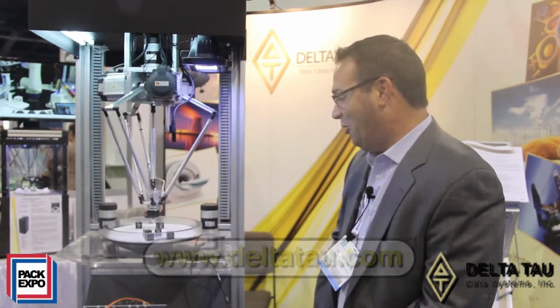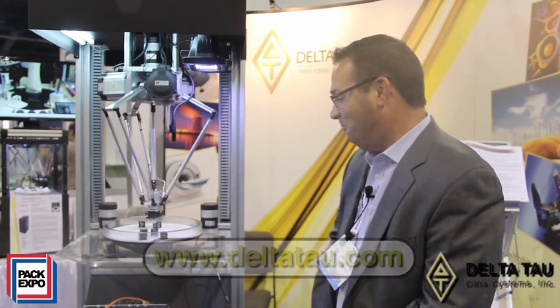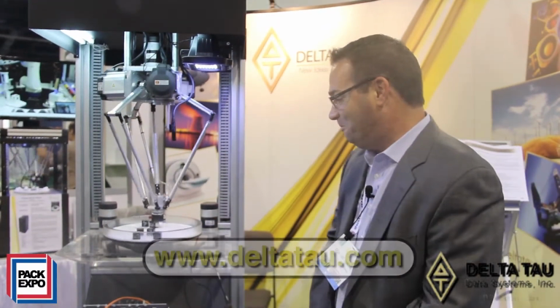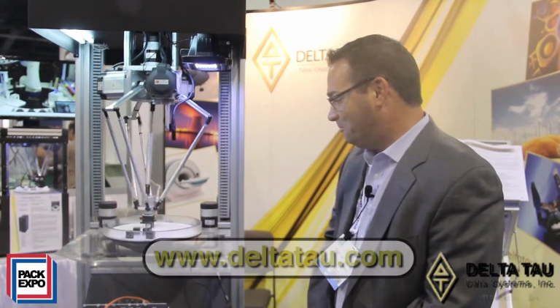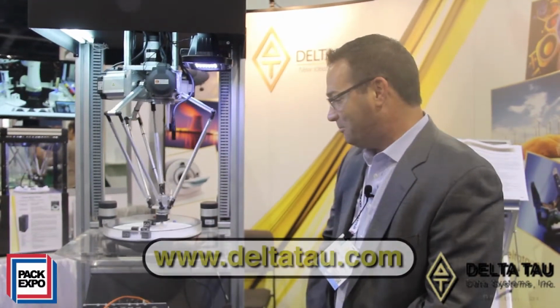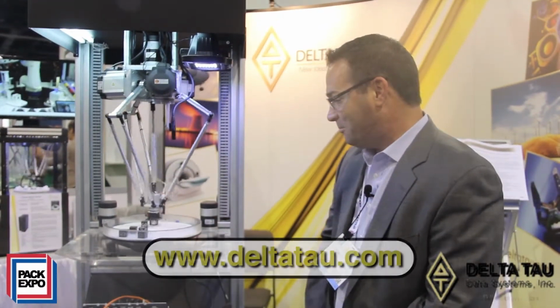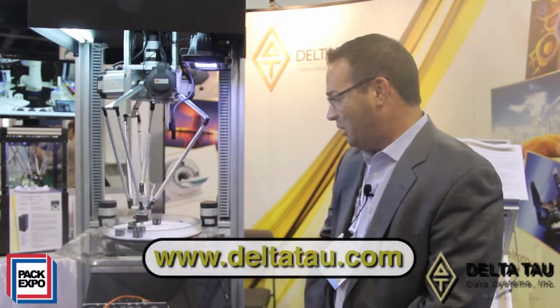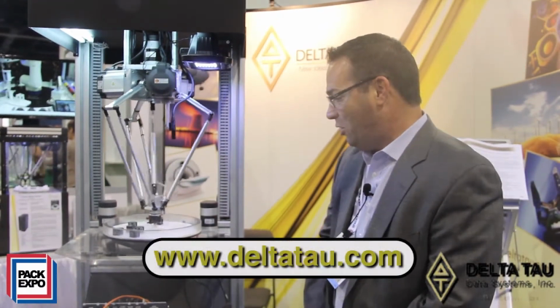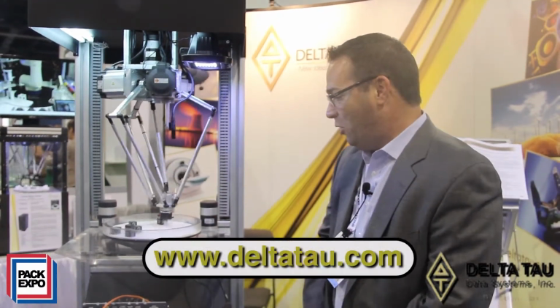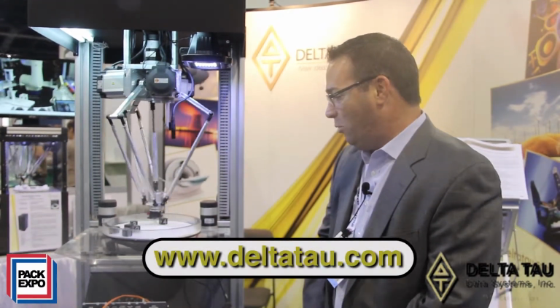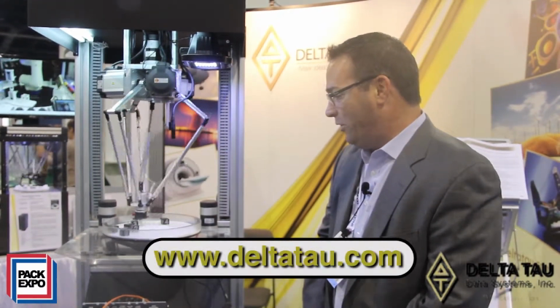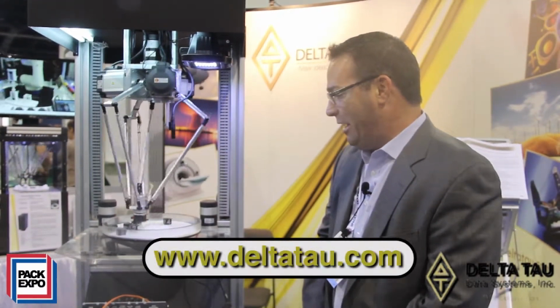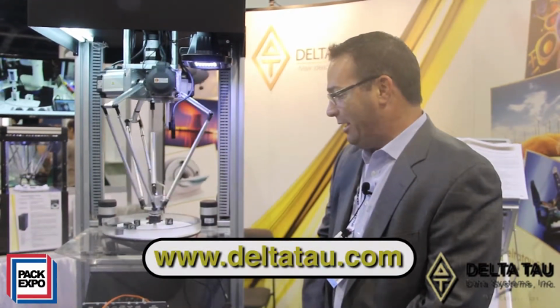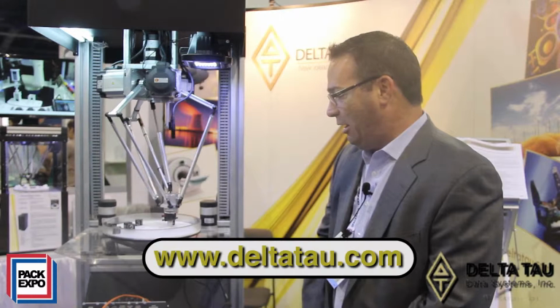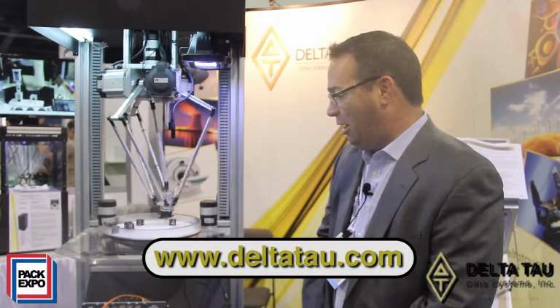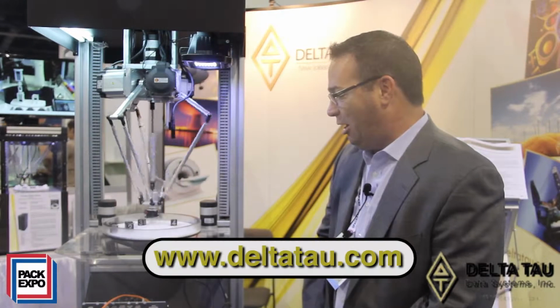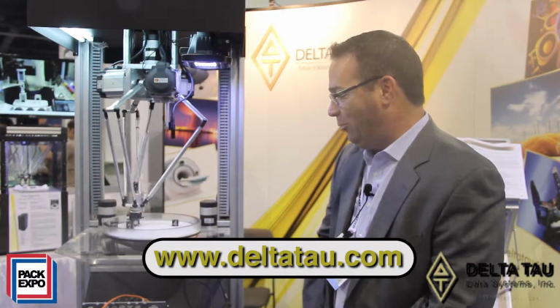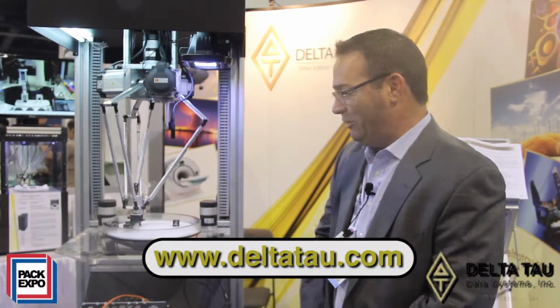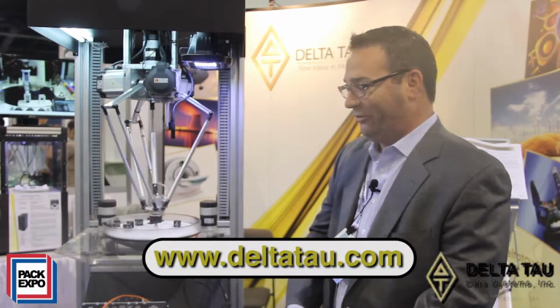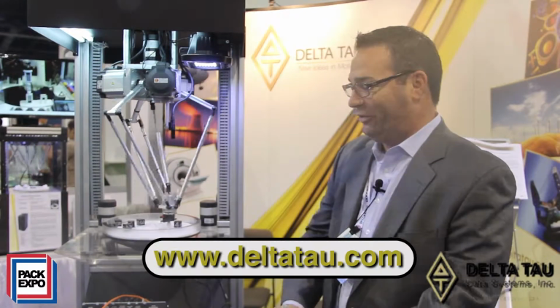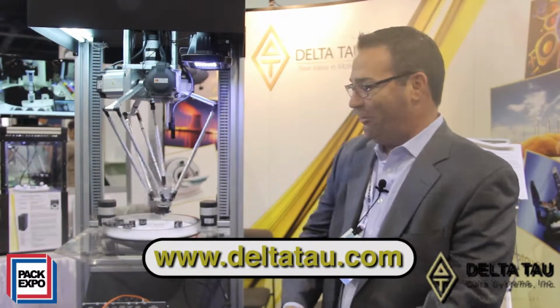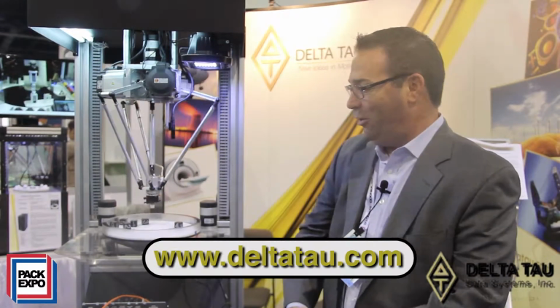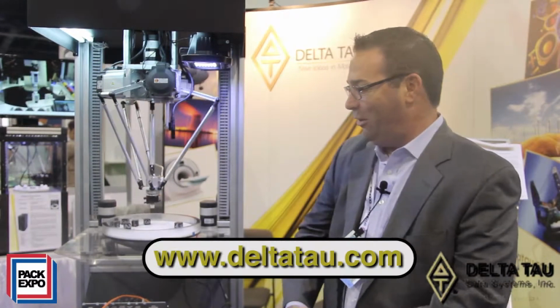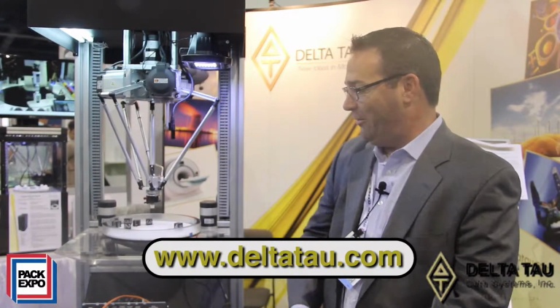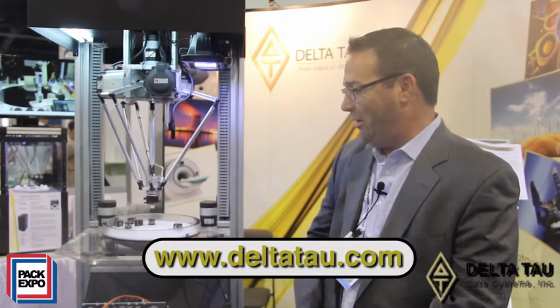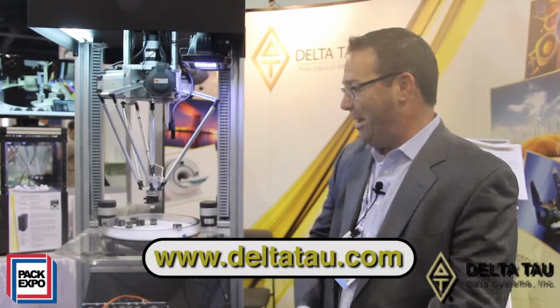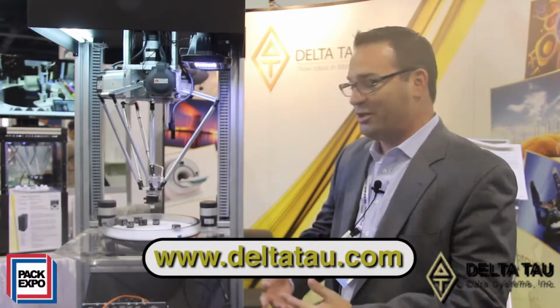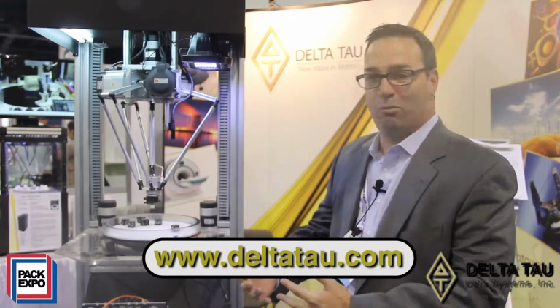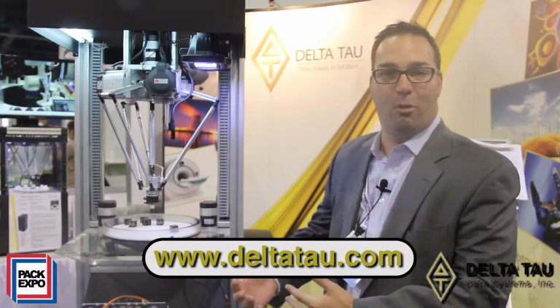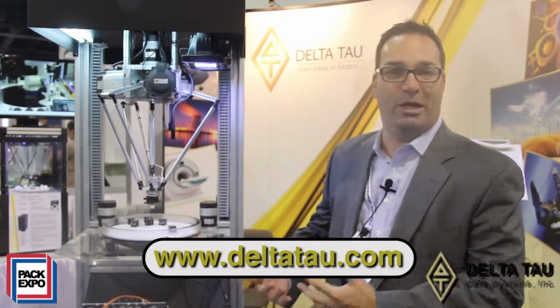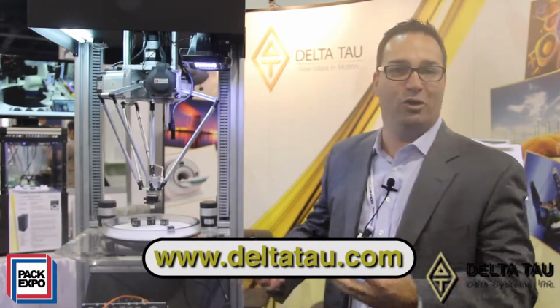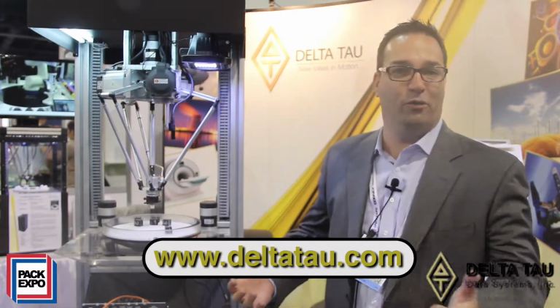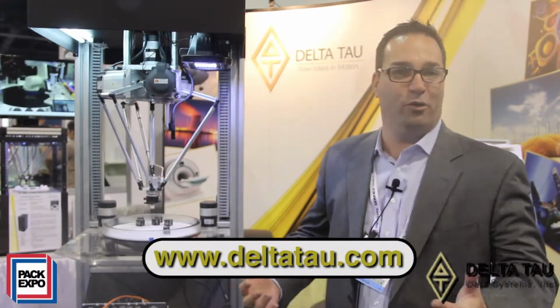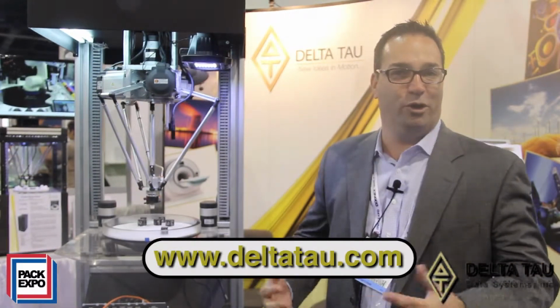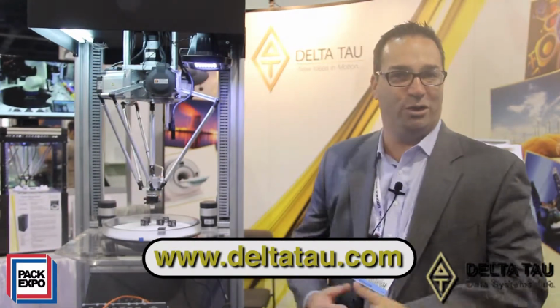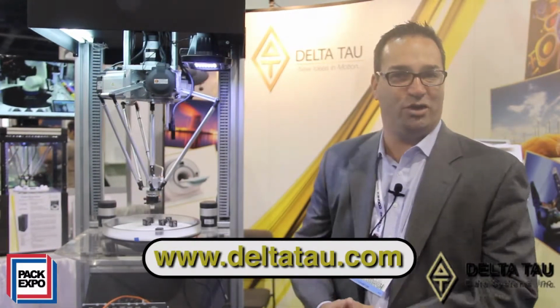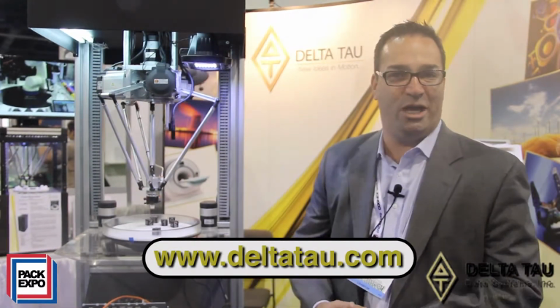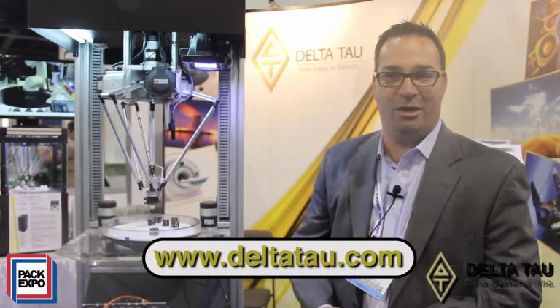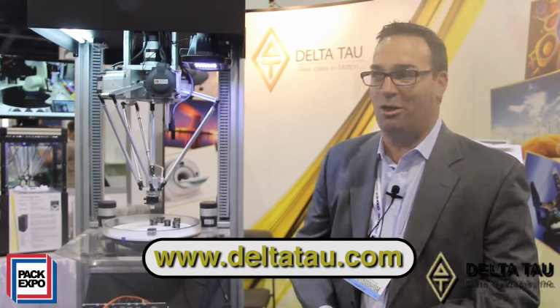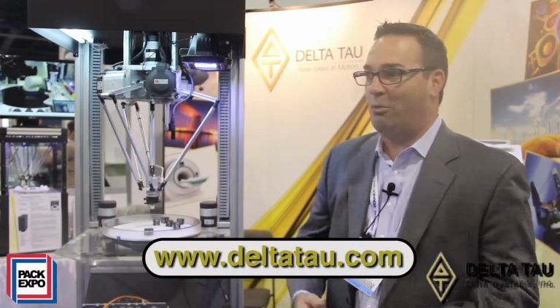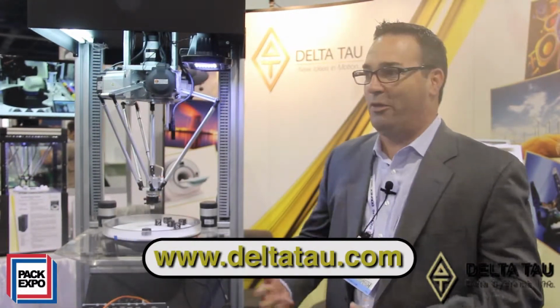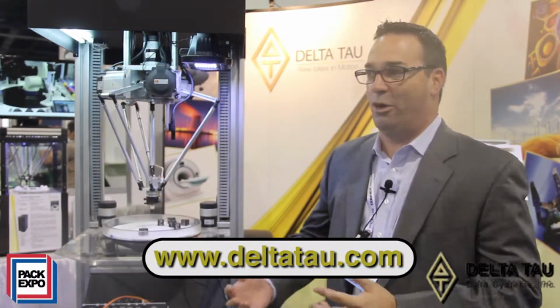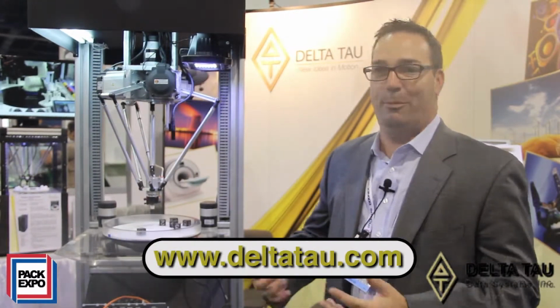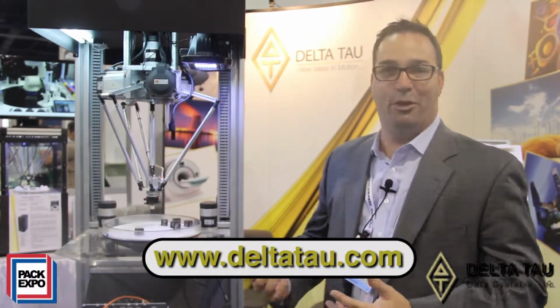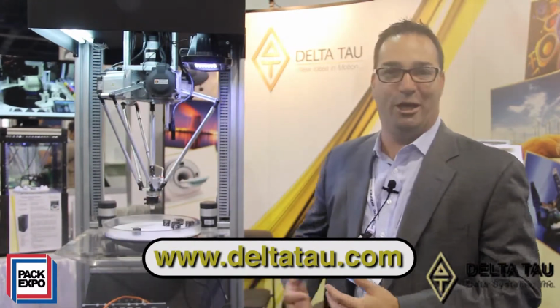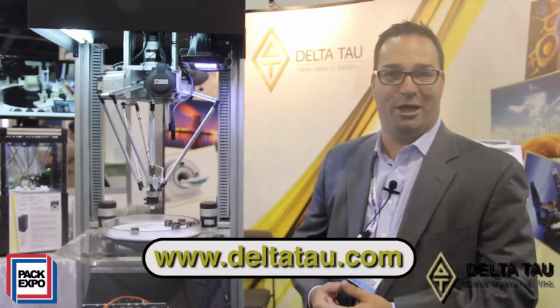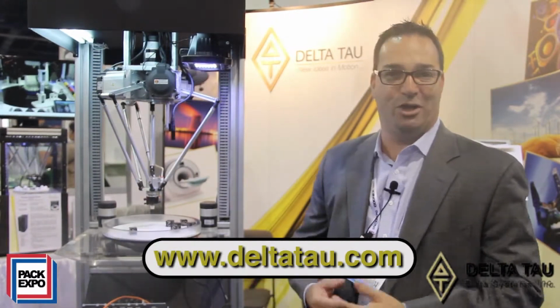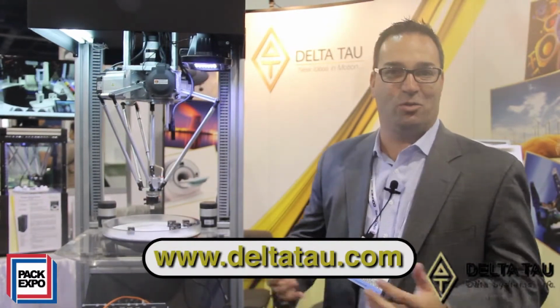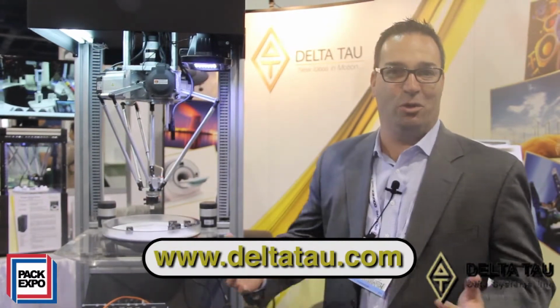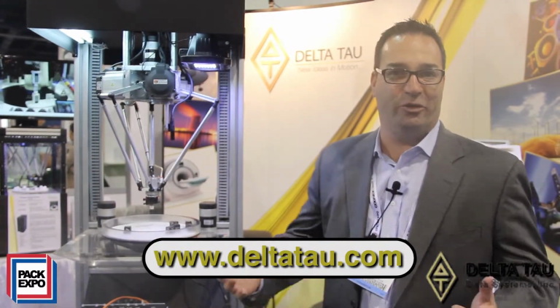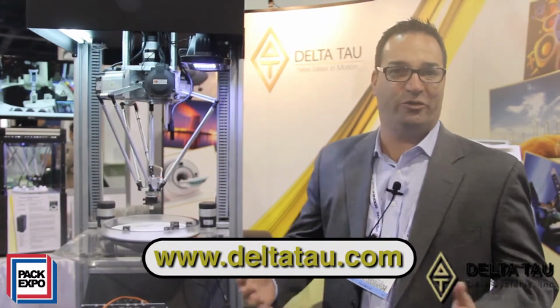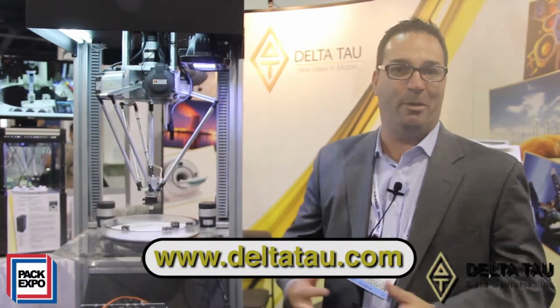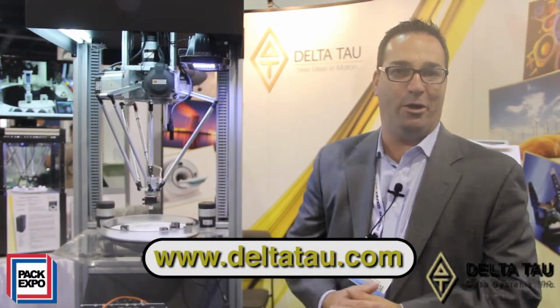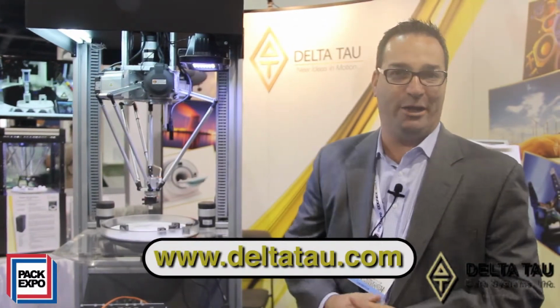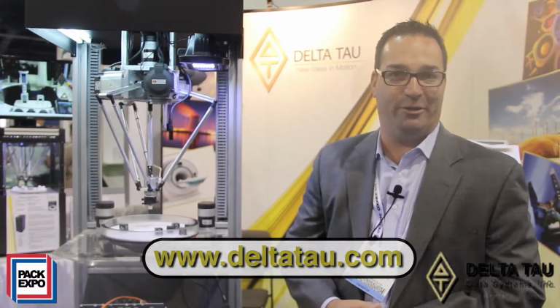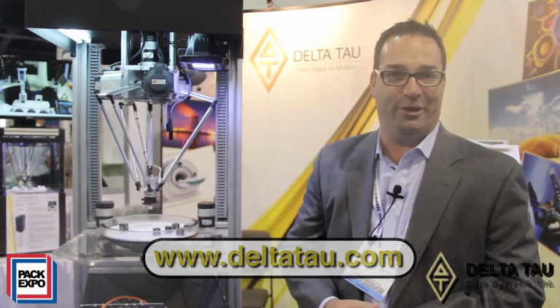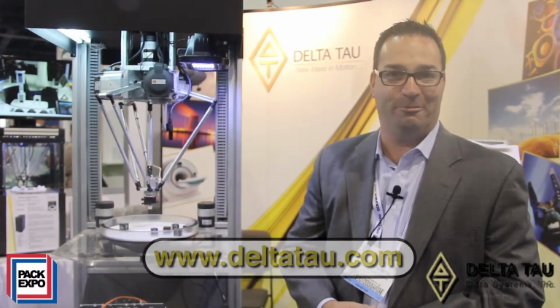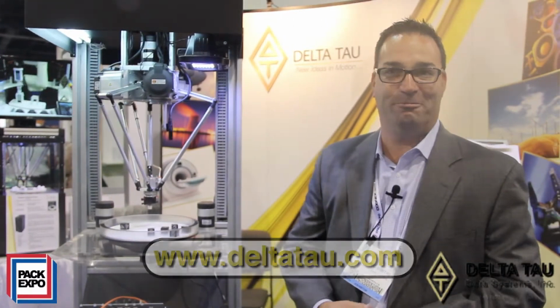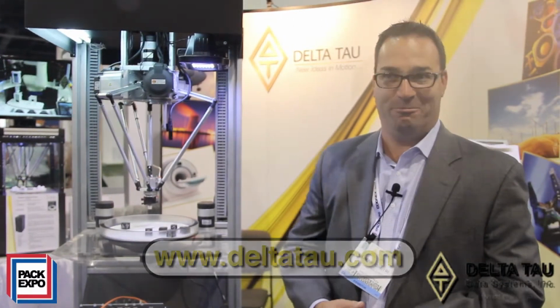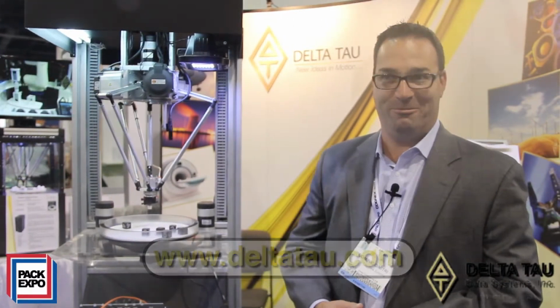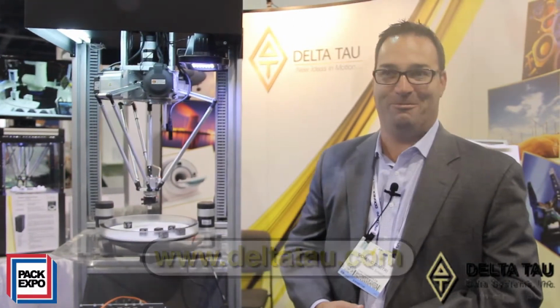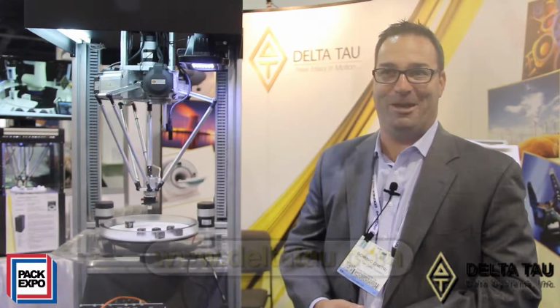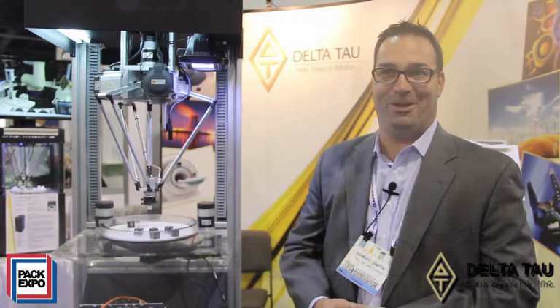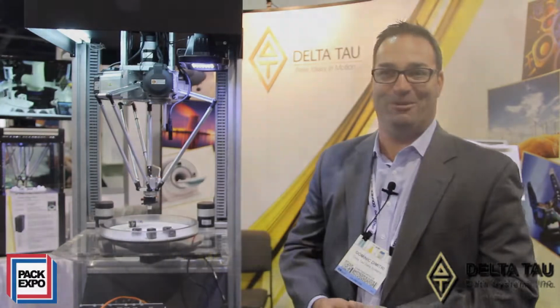So with this demo, imagine what we can do for your machine with our ability to control just about anything. Thank you.